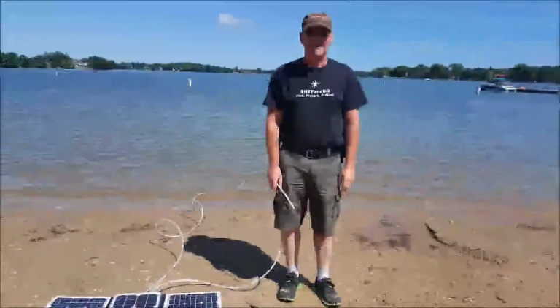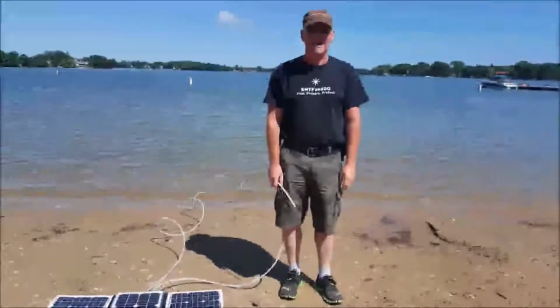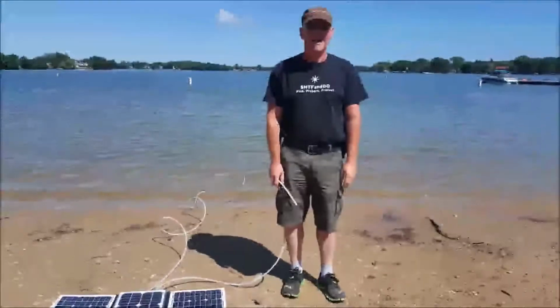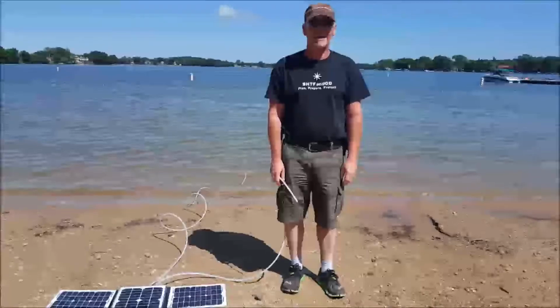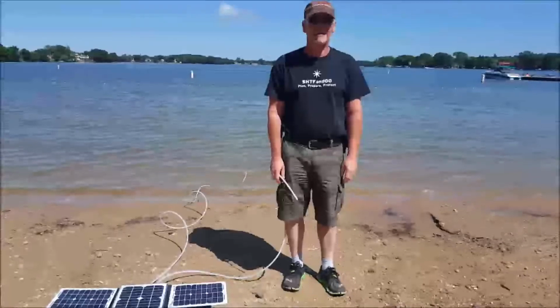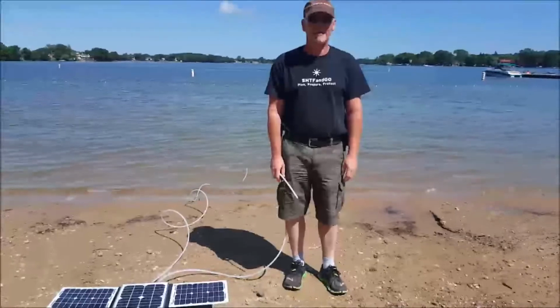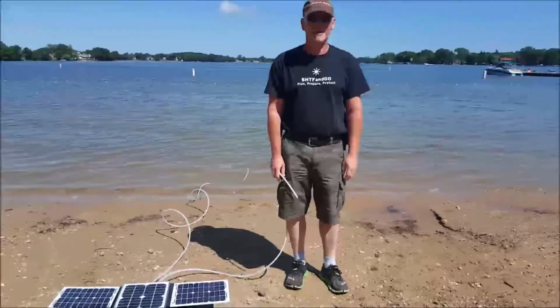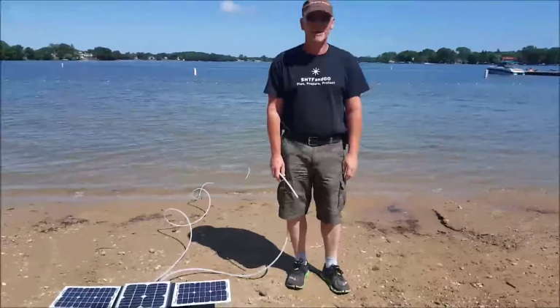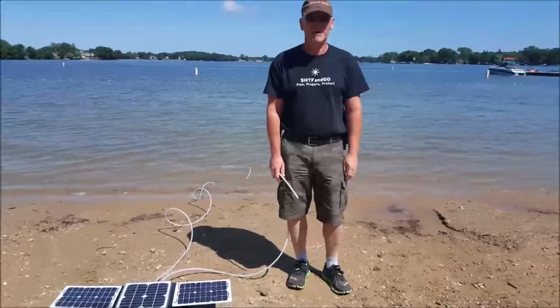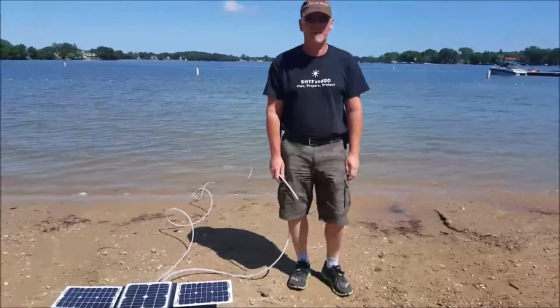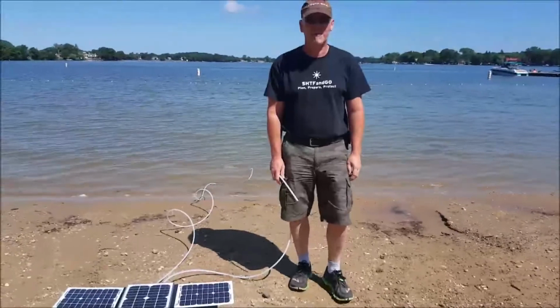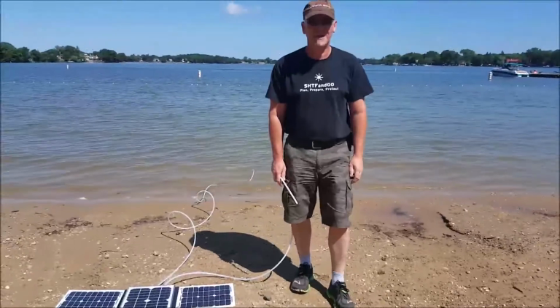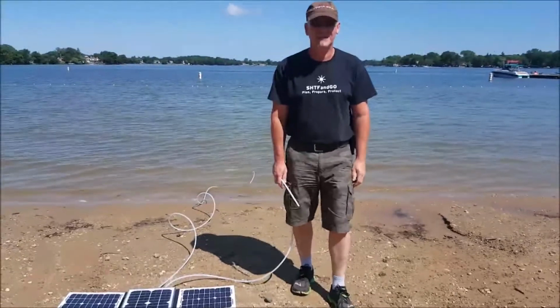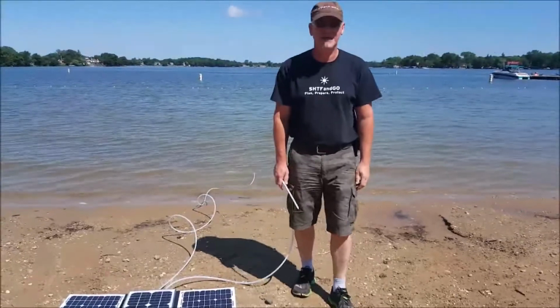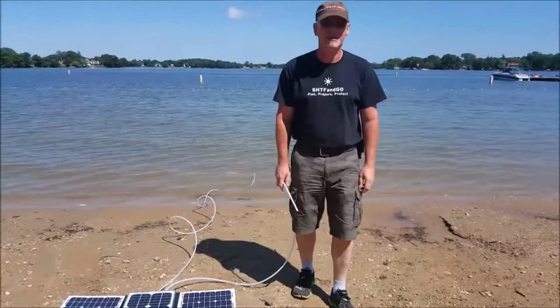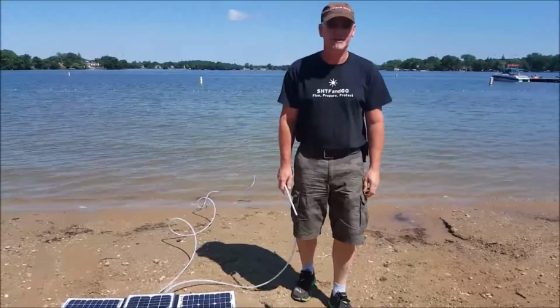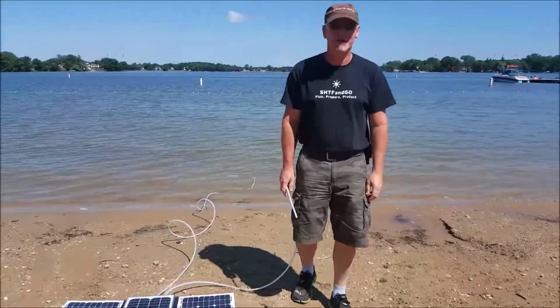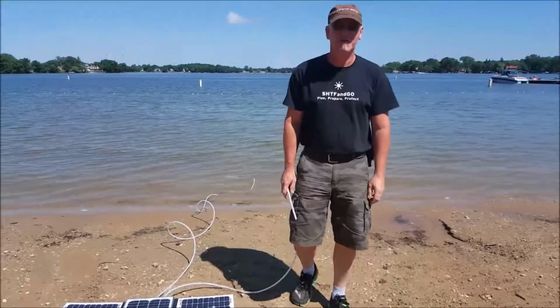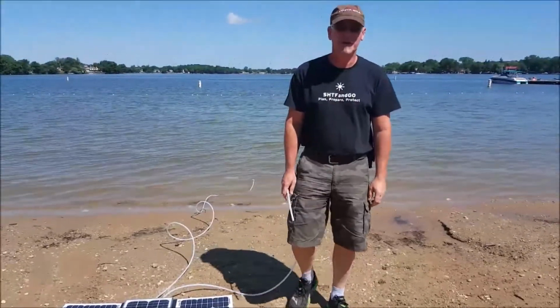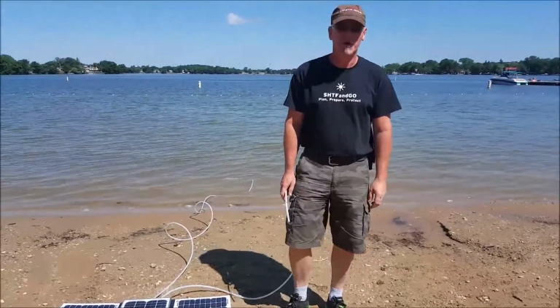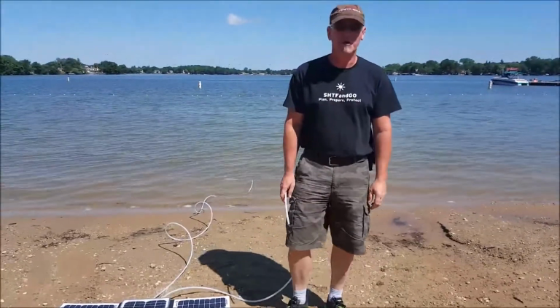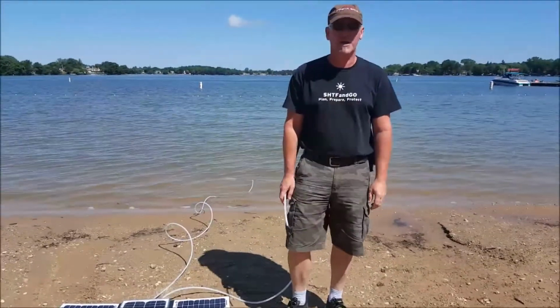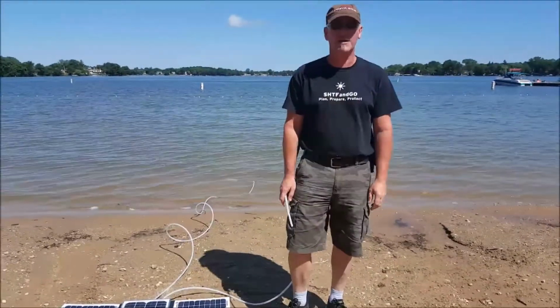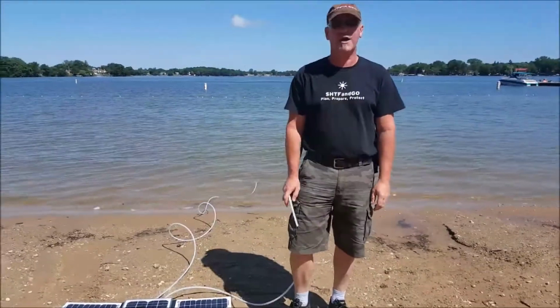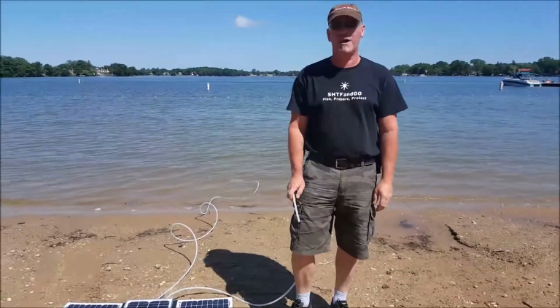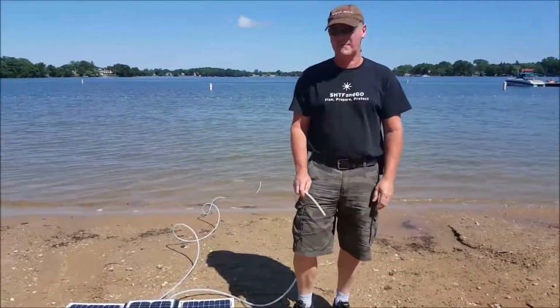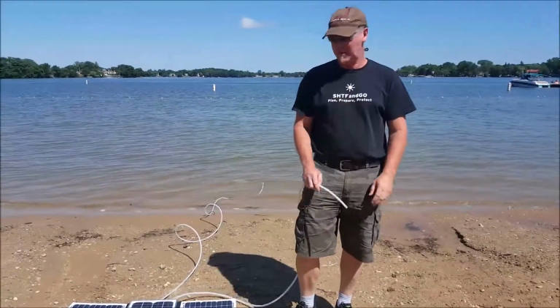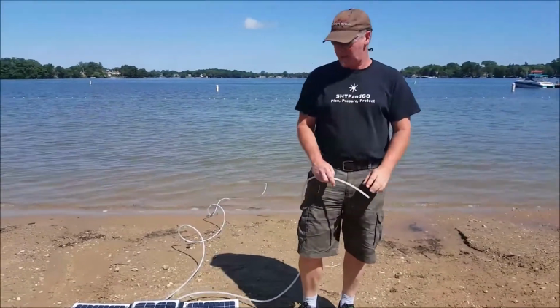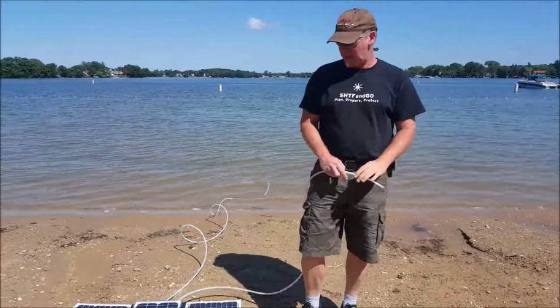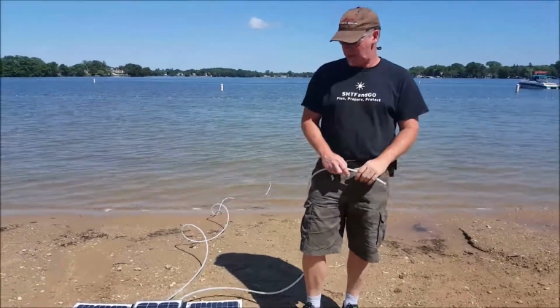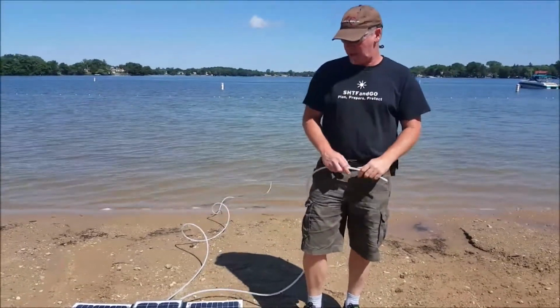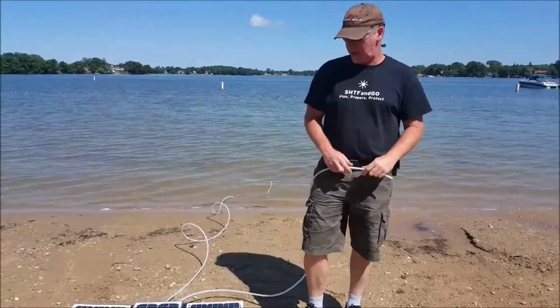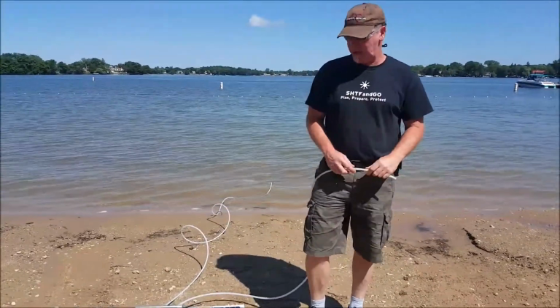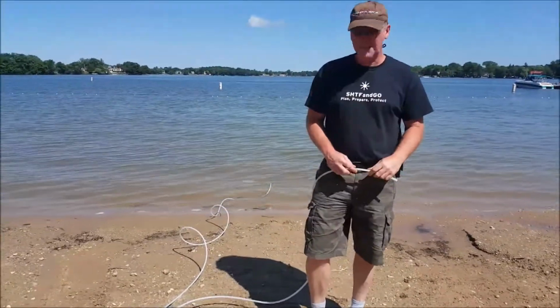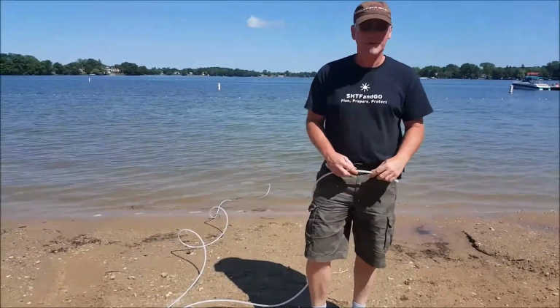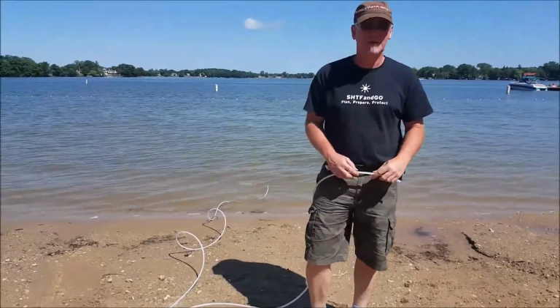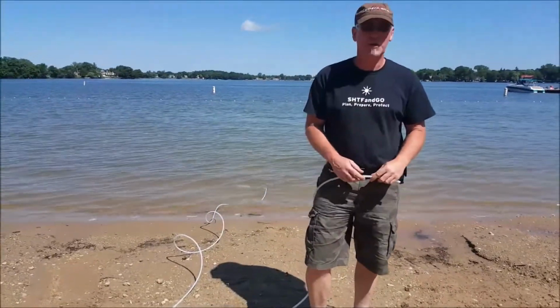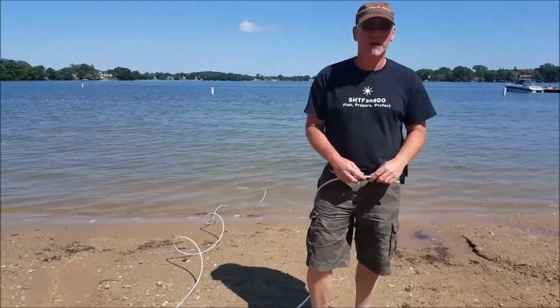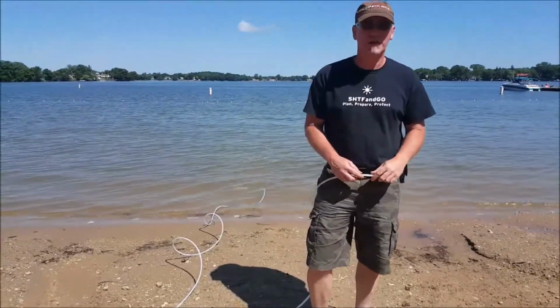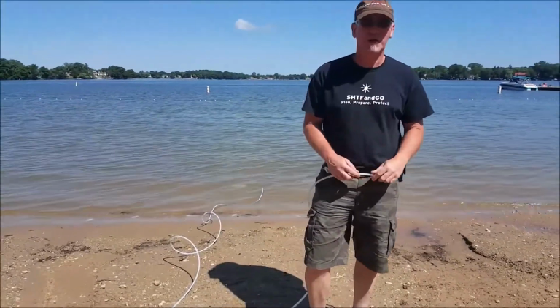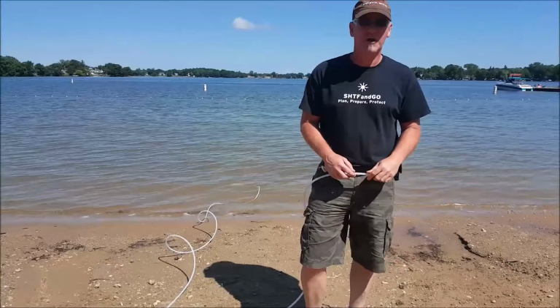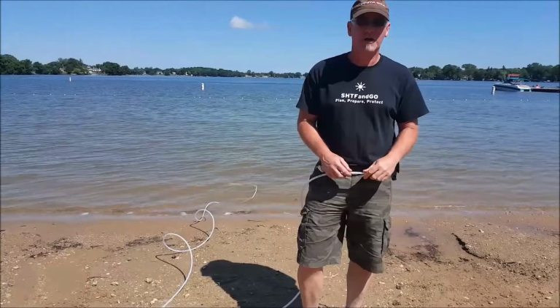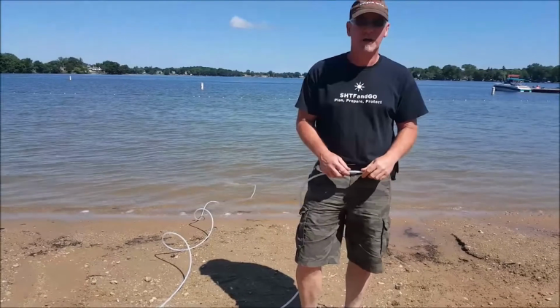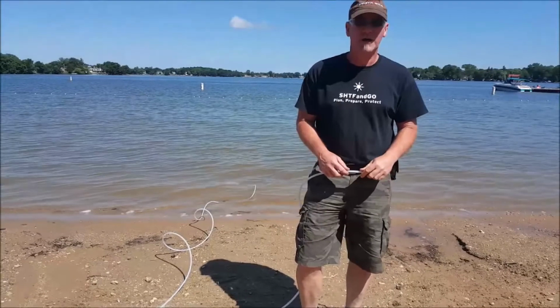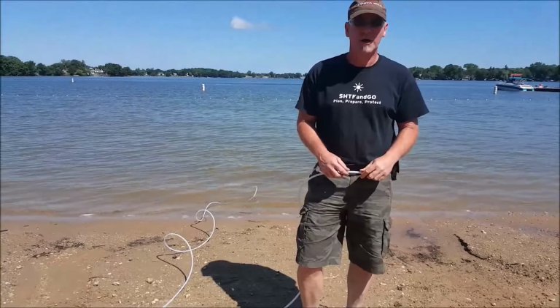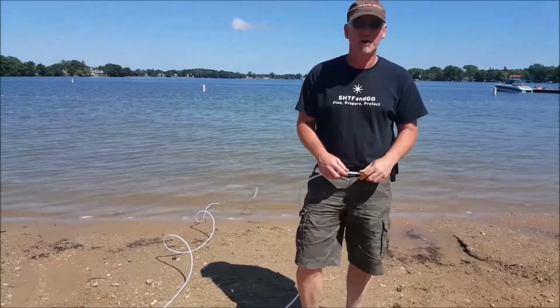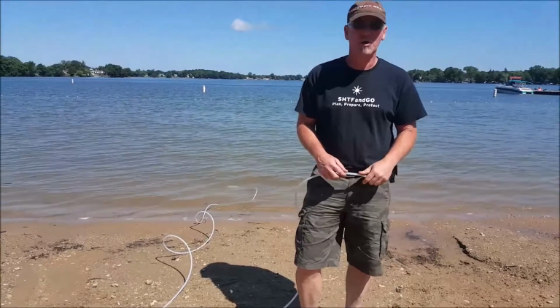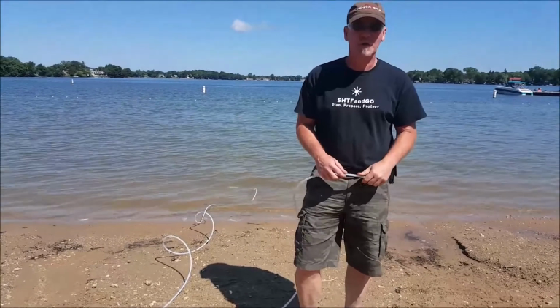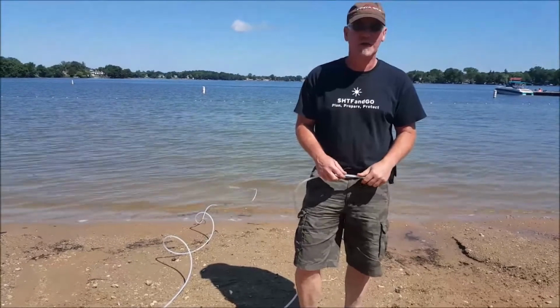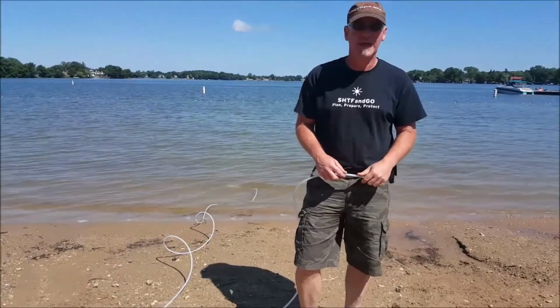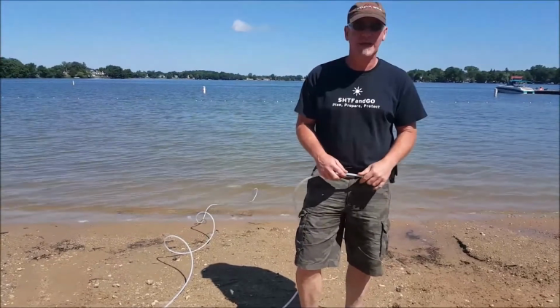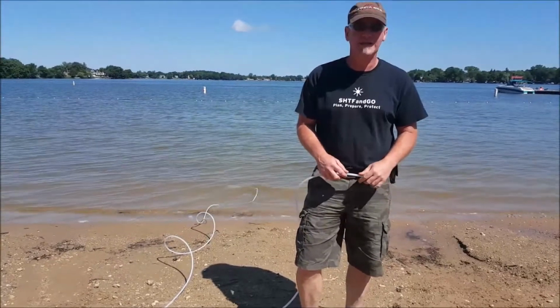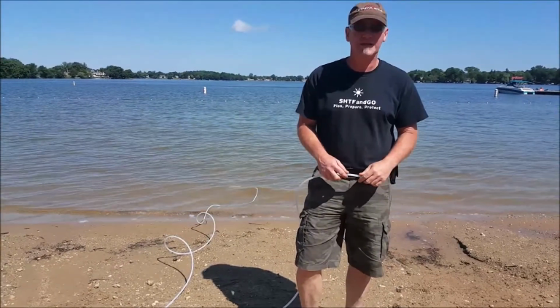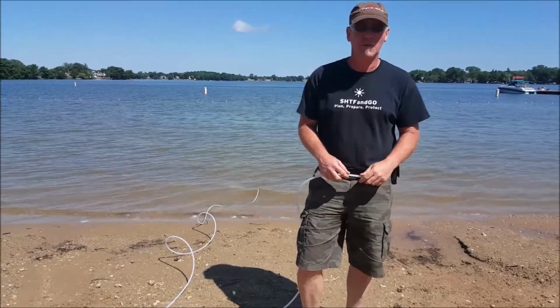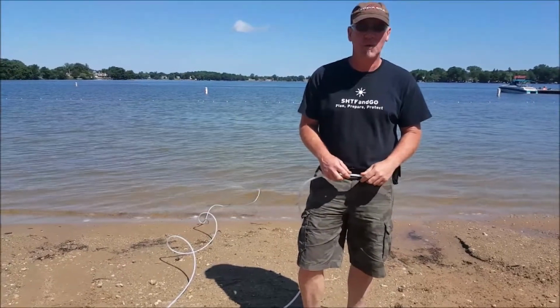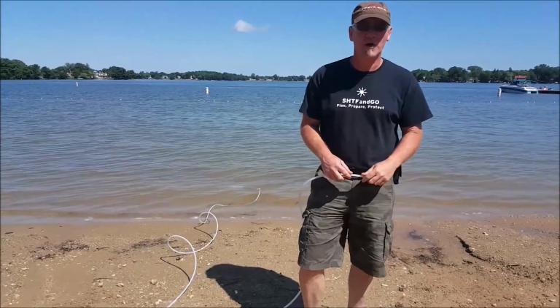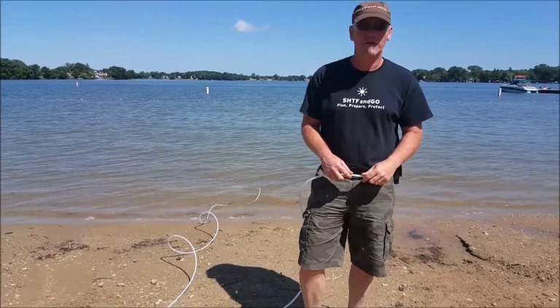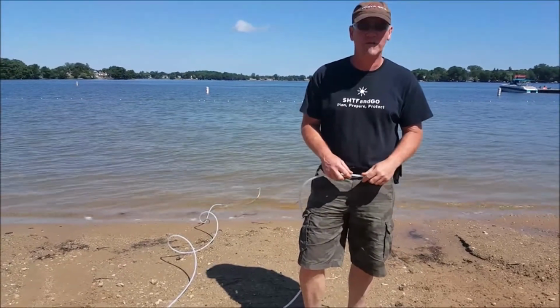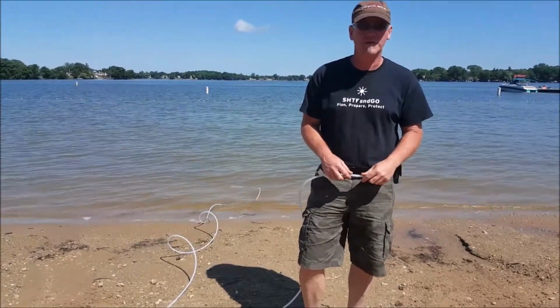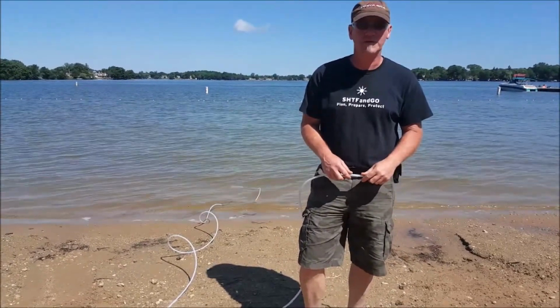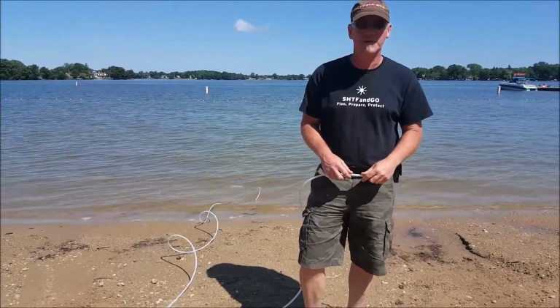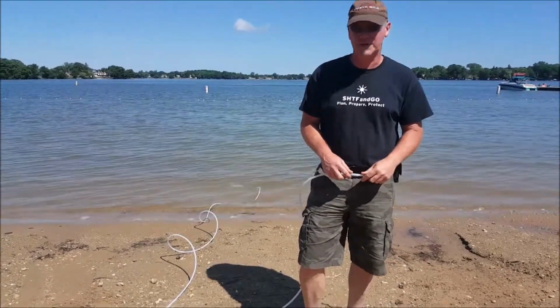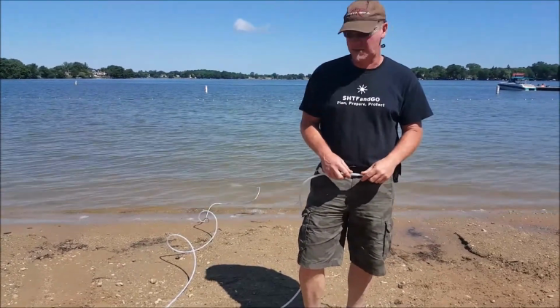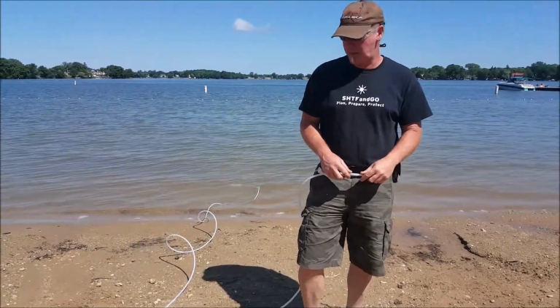Hi, Rich here from SHTFandGo.com. I'm here to demonstrate our new in-case water filter system.